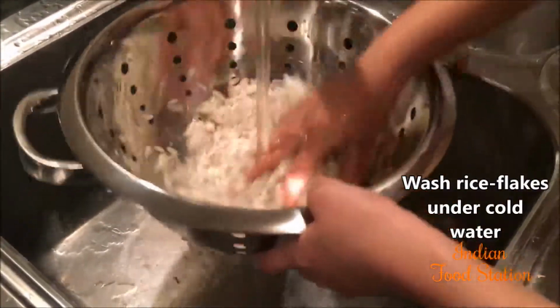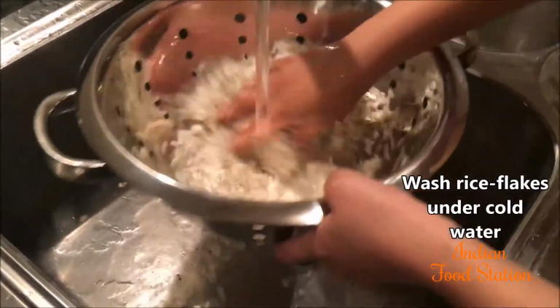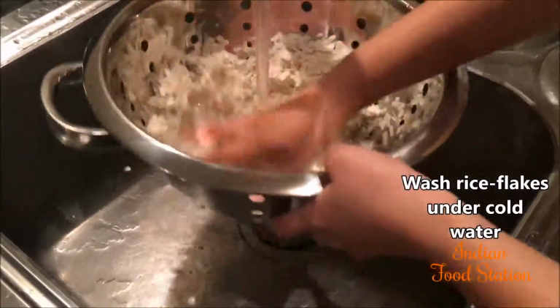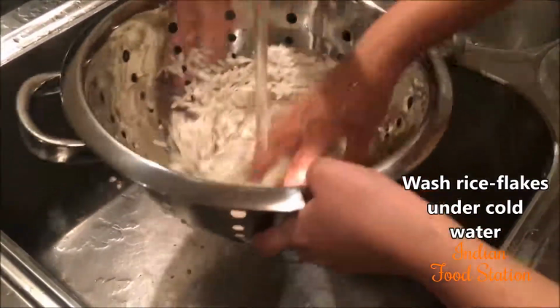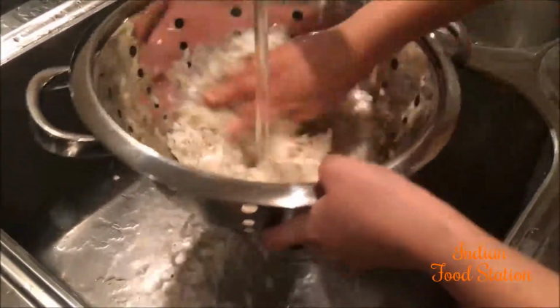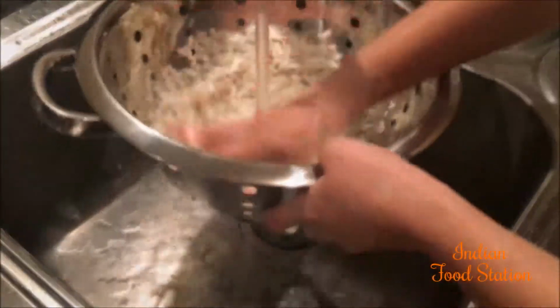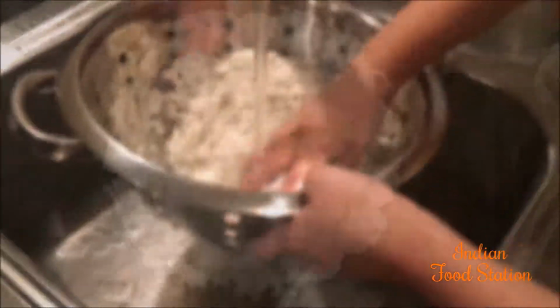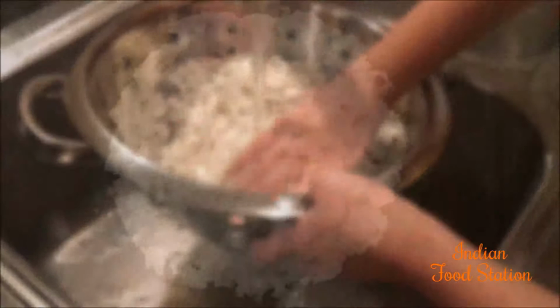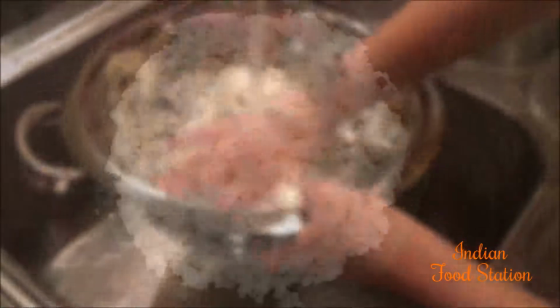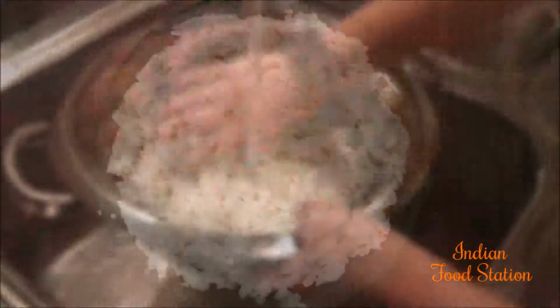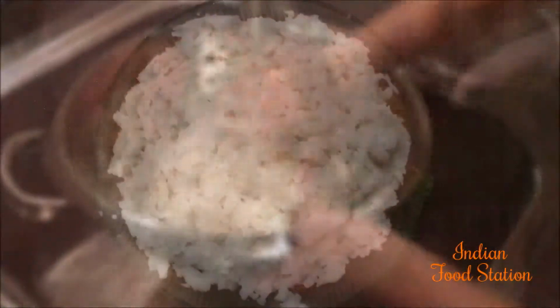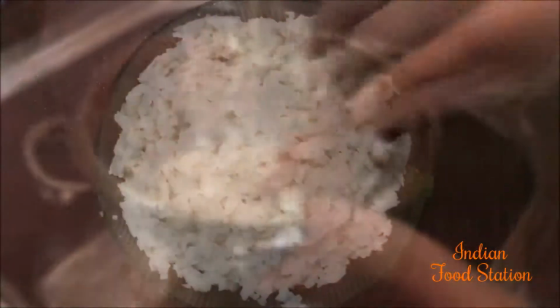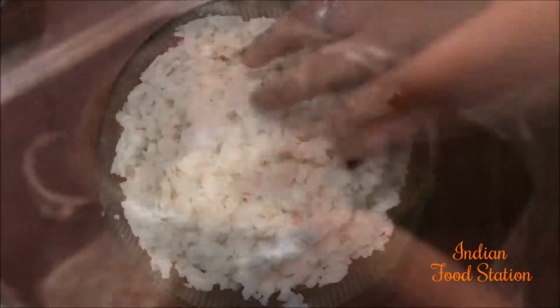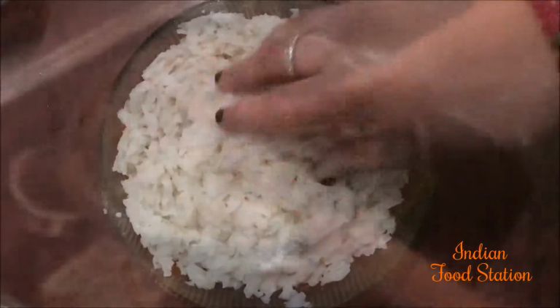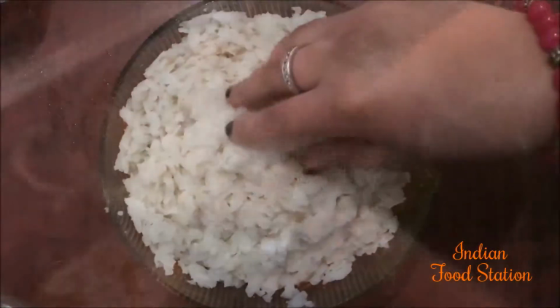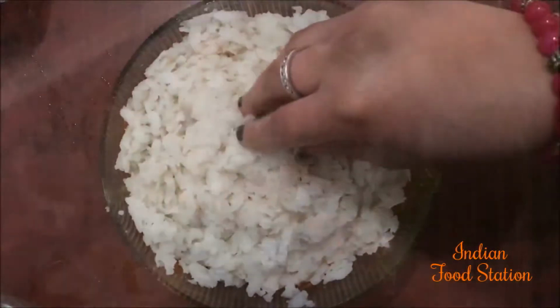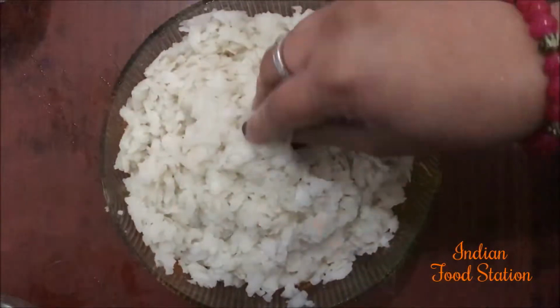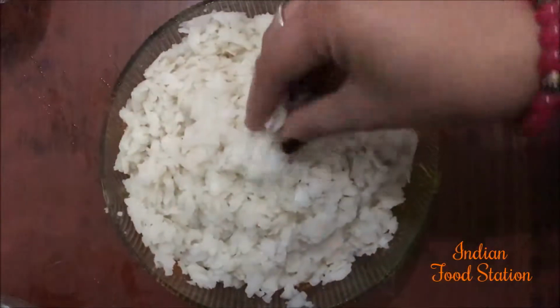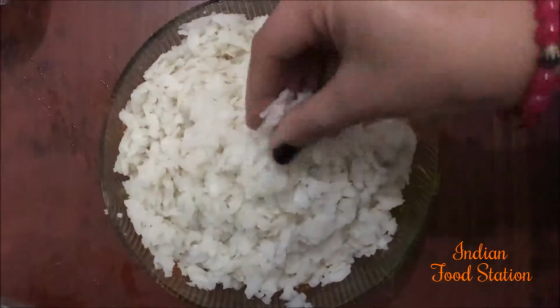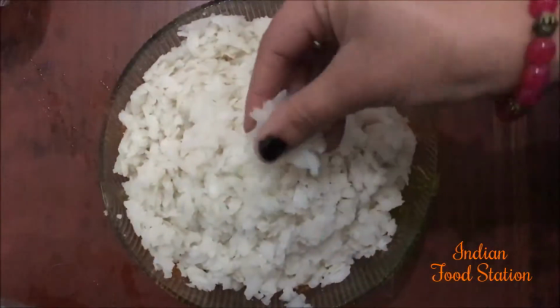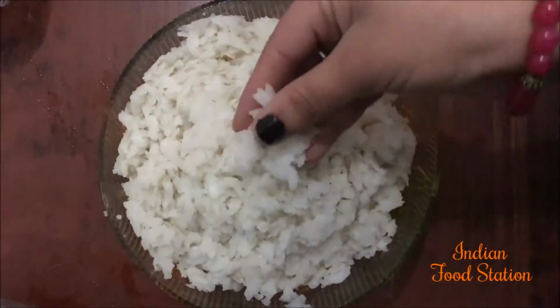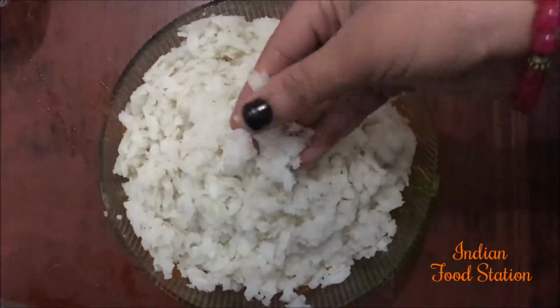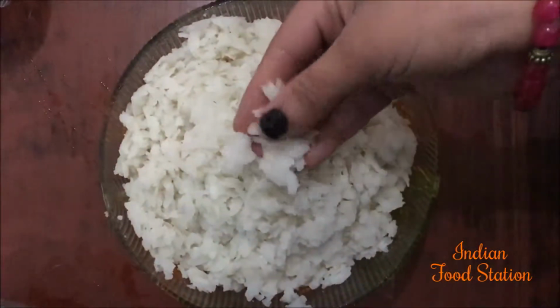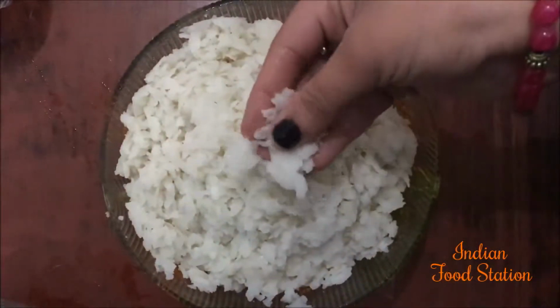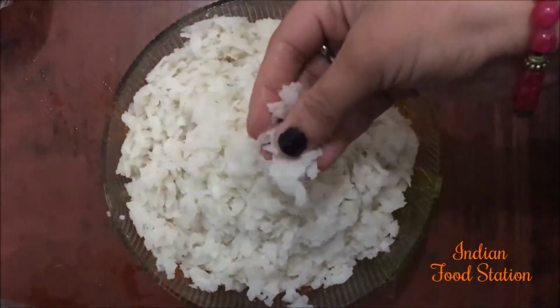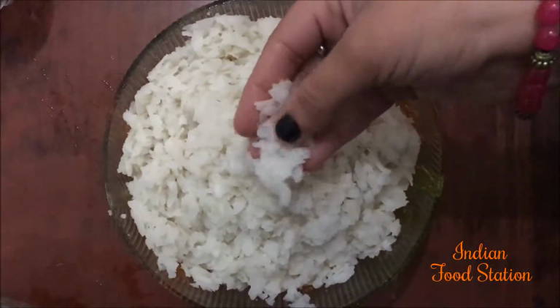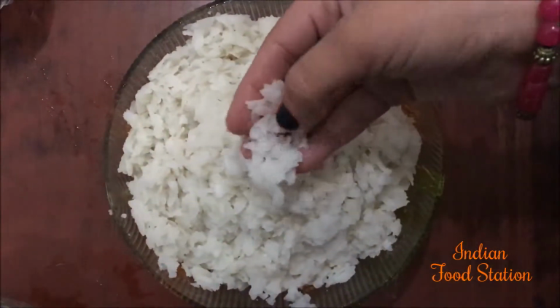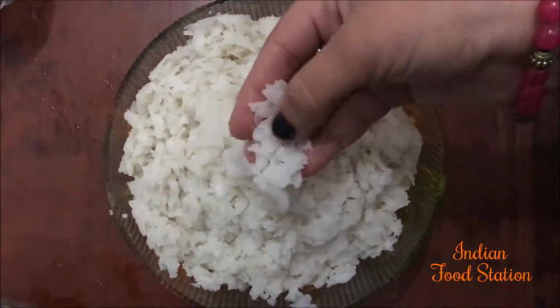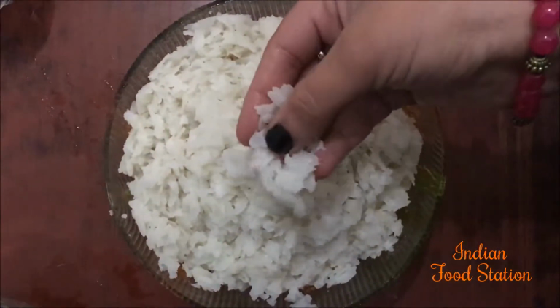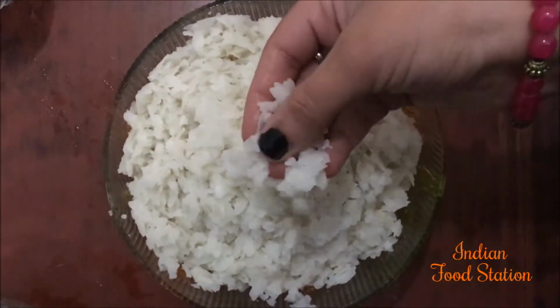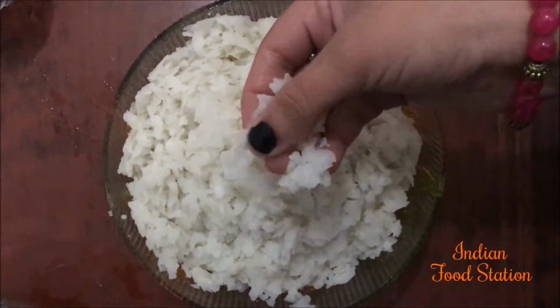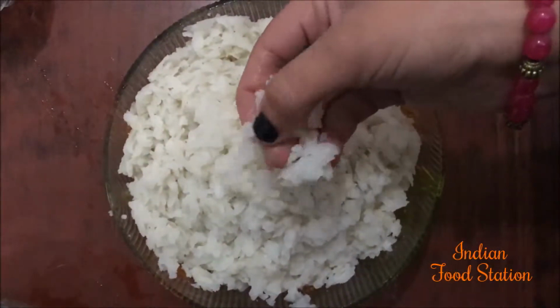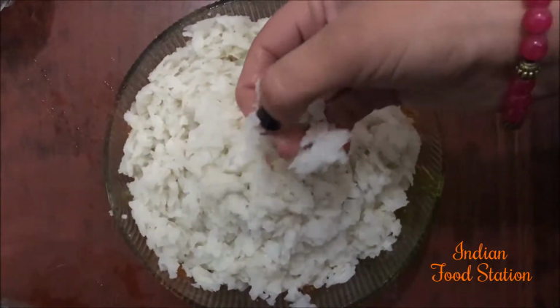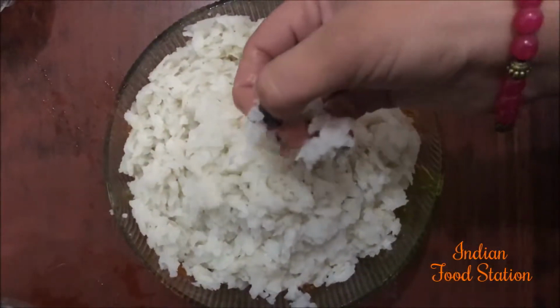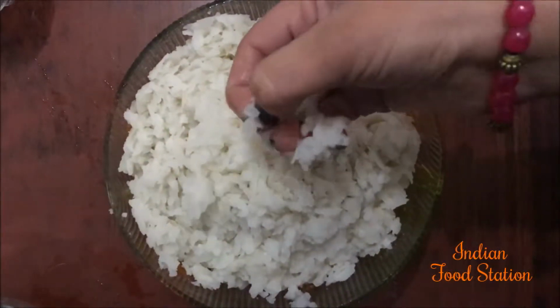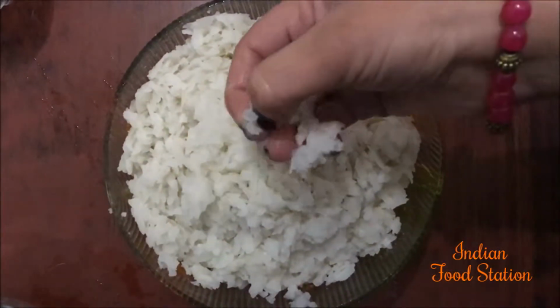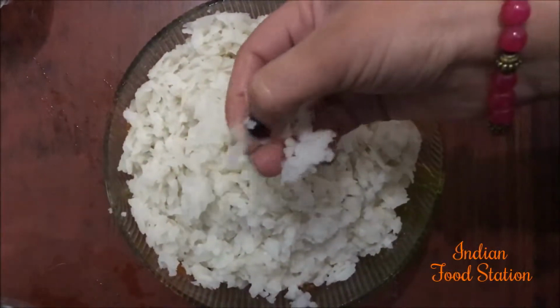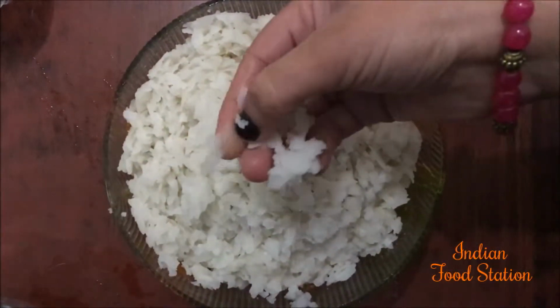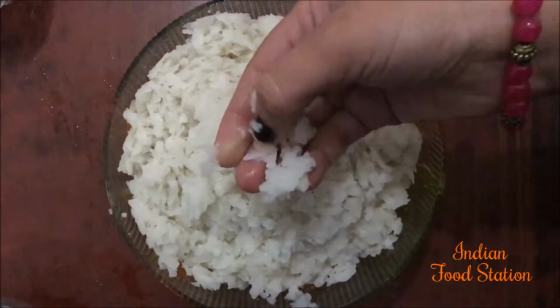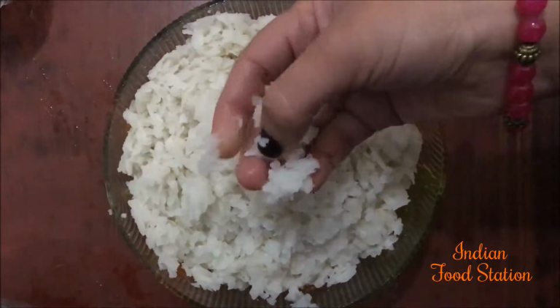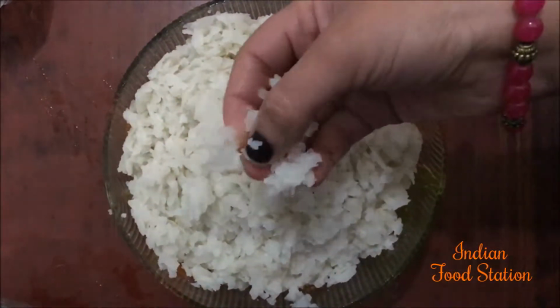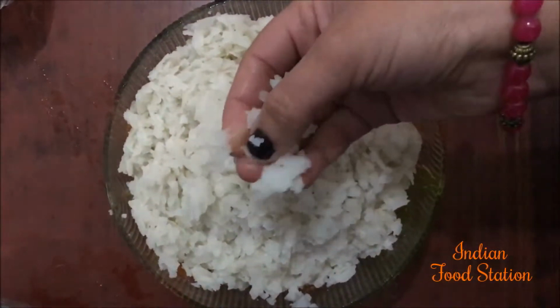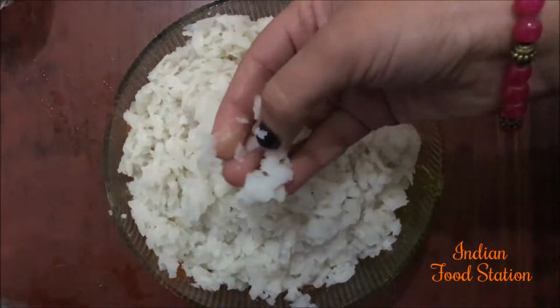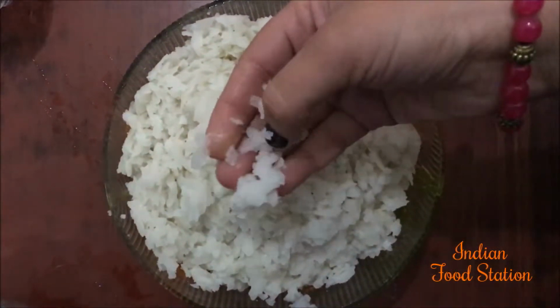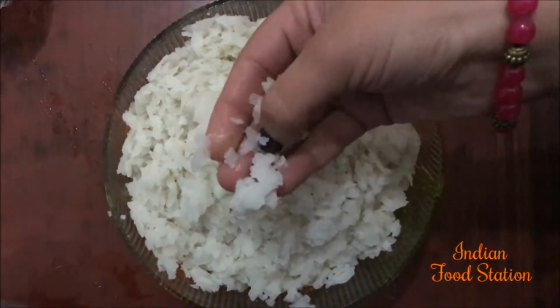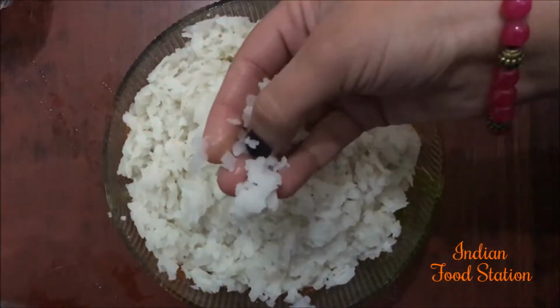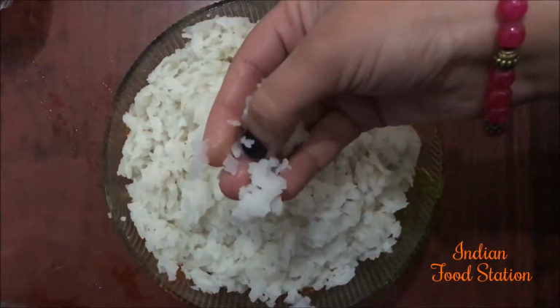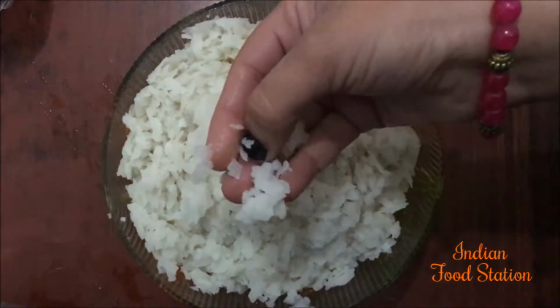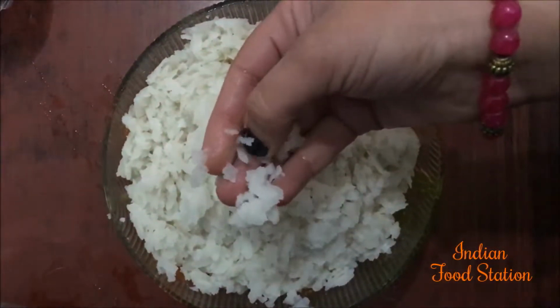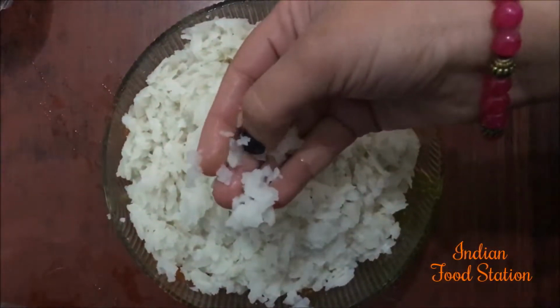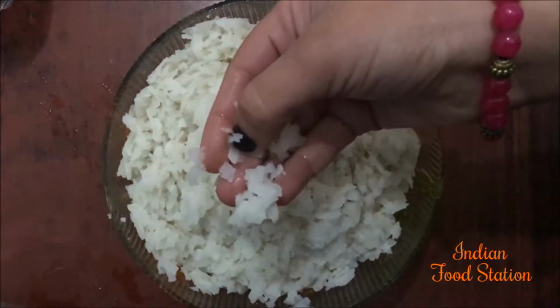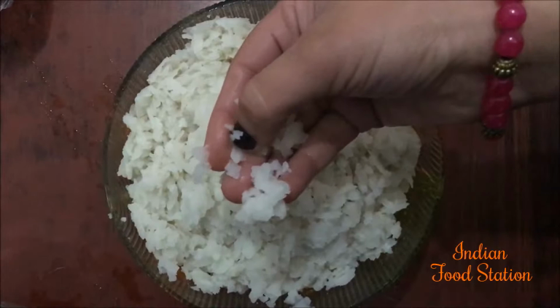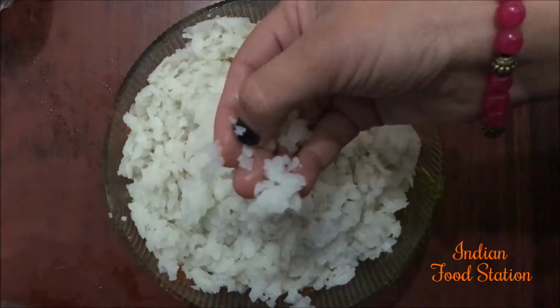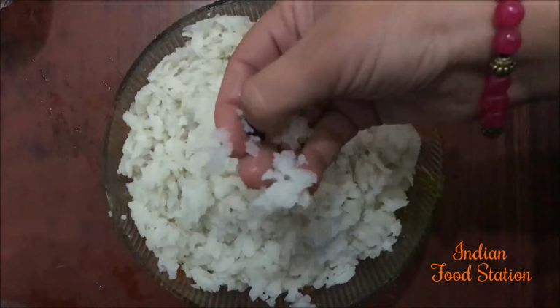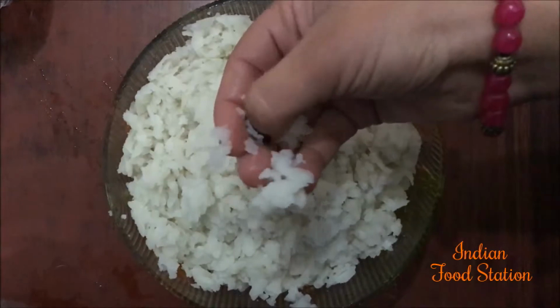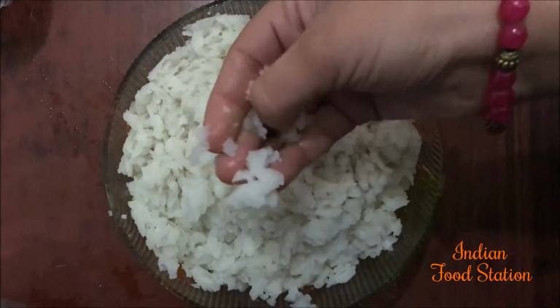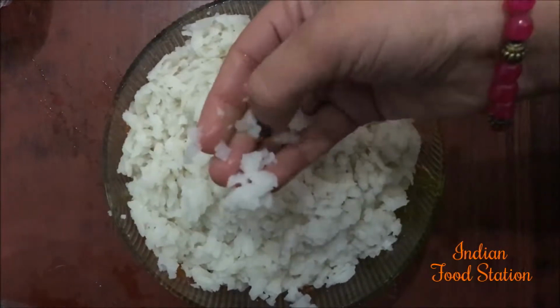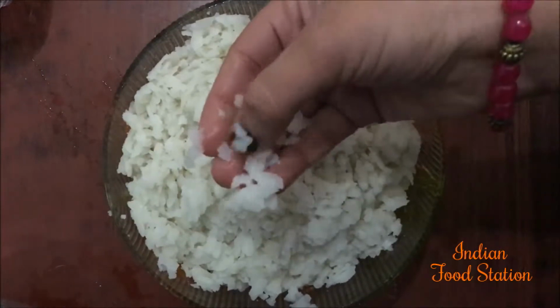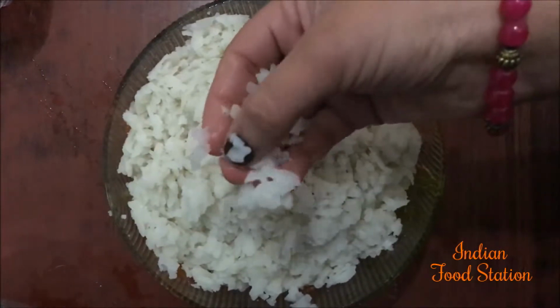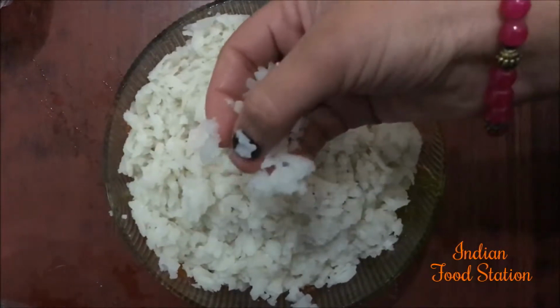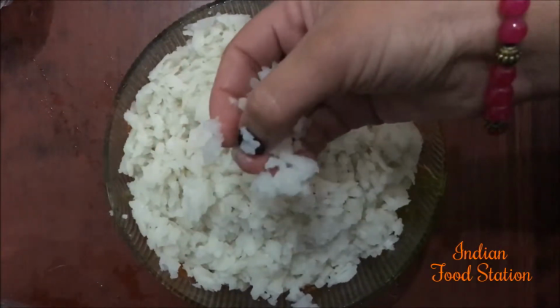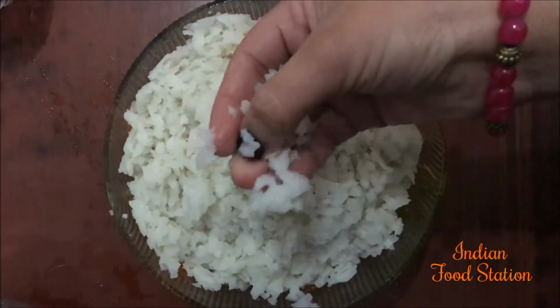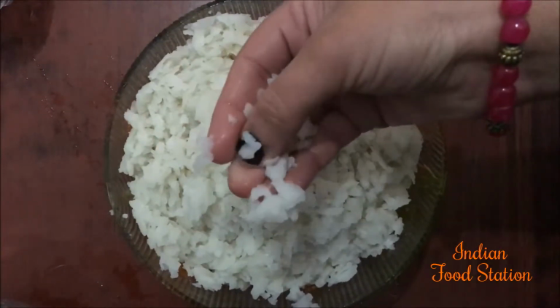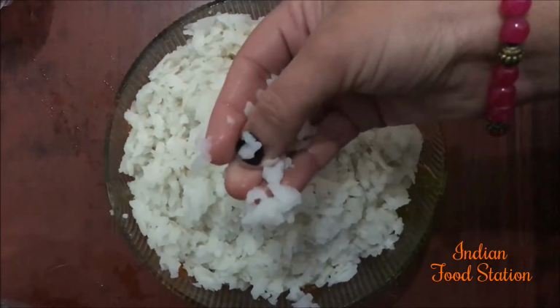First we need to wash the rice flakes under cold water. As you can see, rice flakes become very soft when we wash them under cold water.